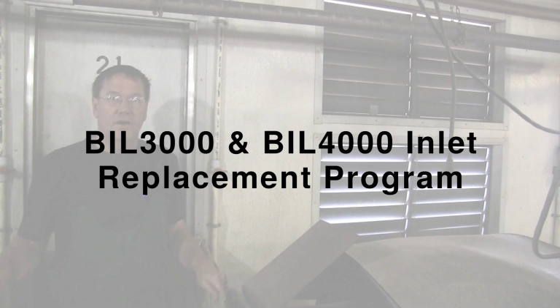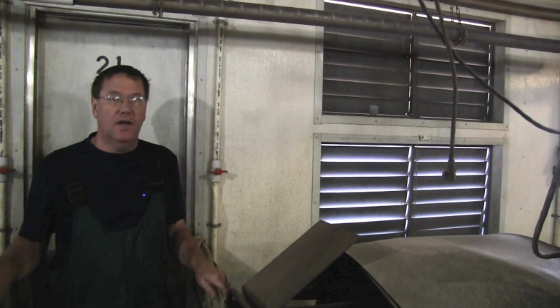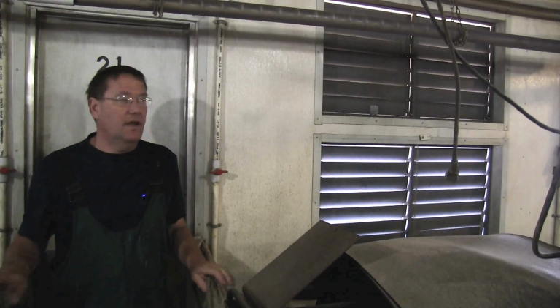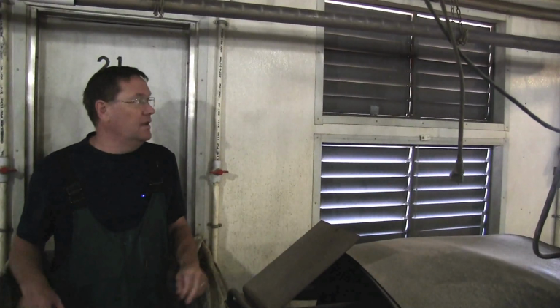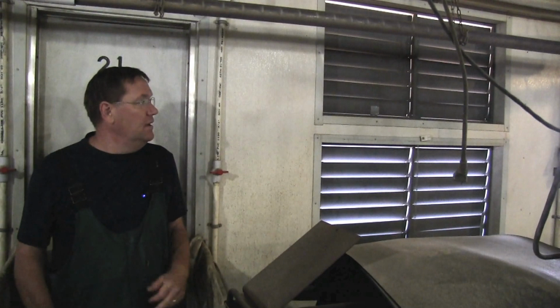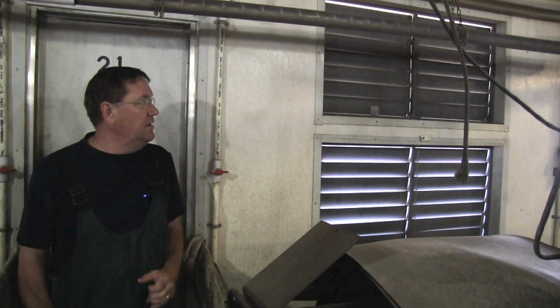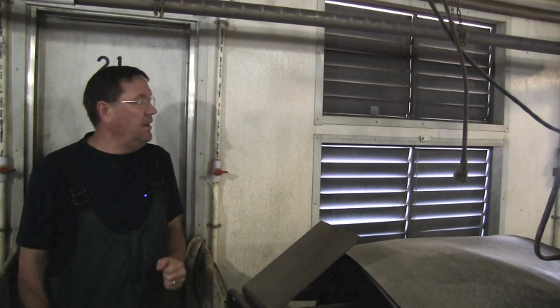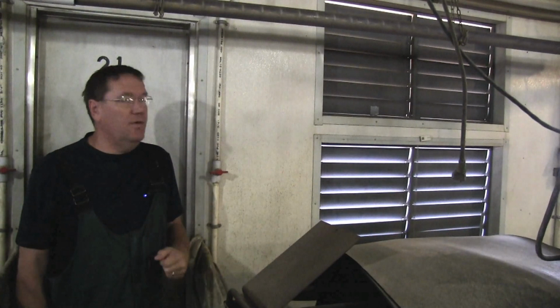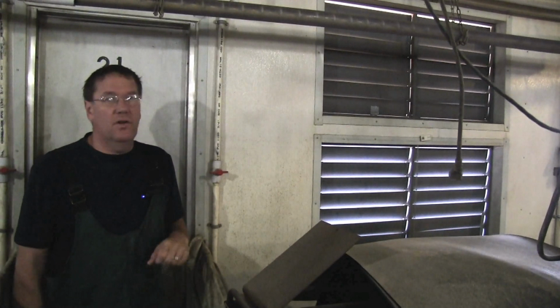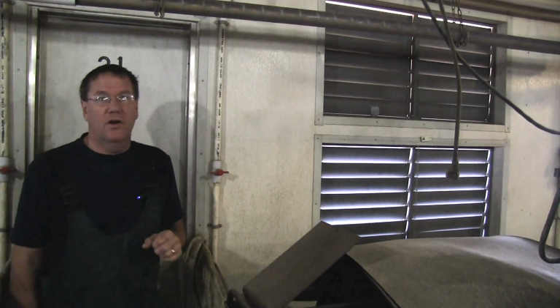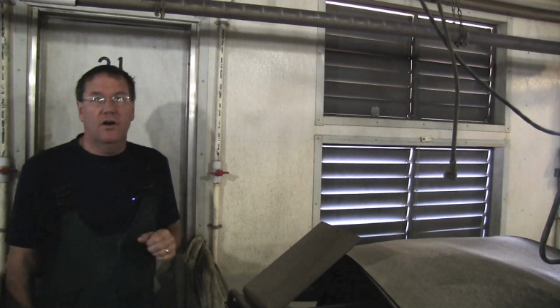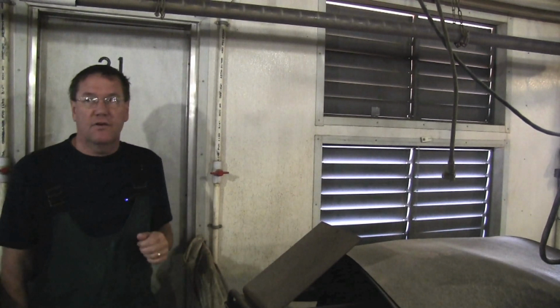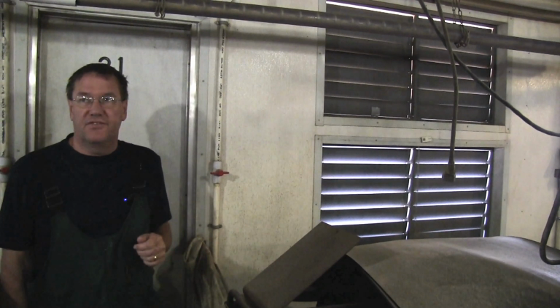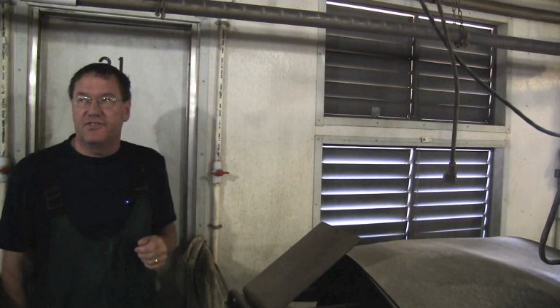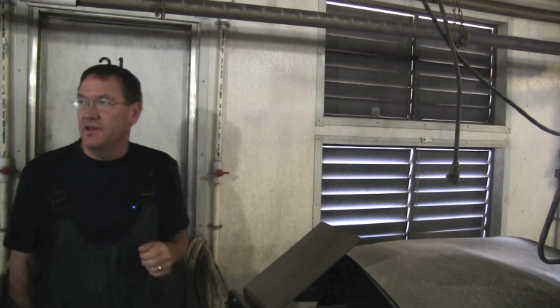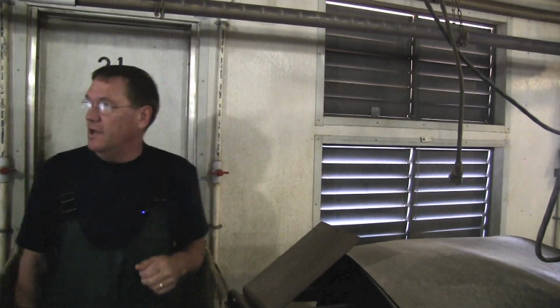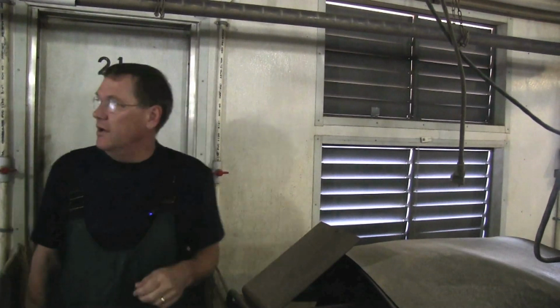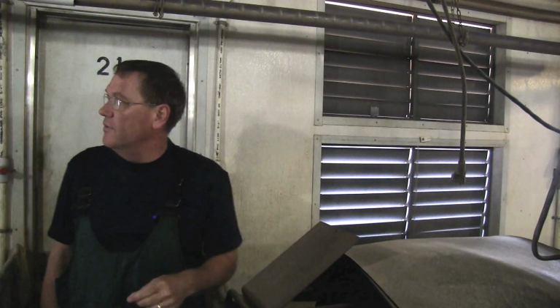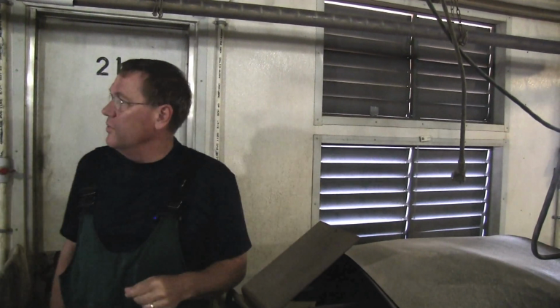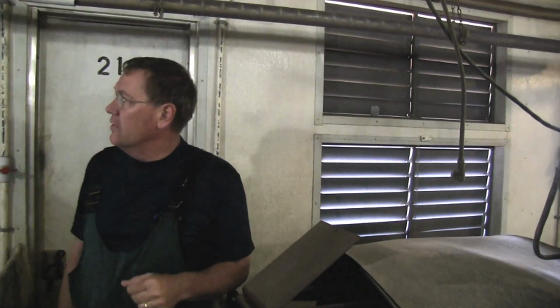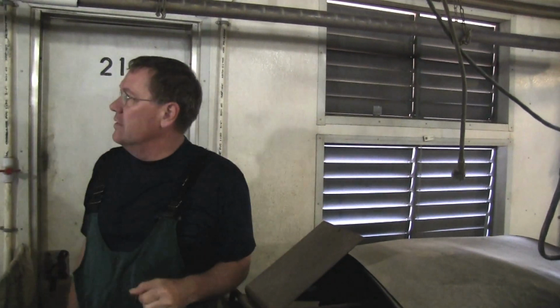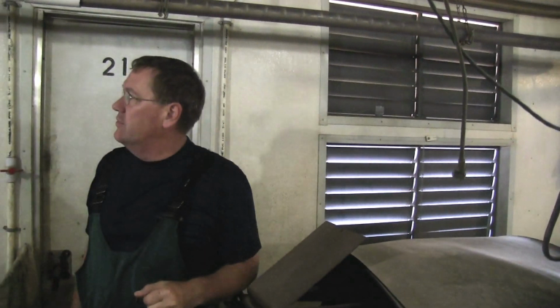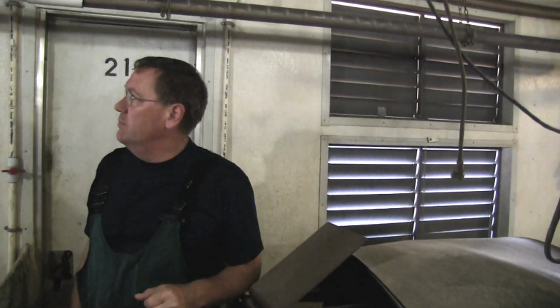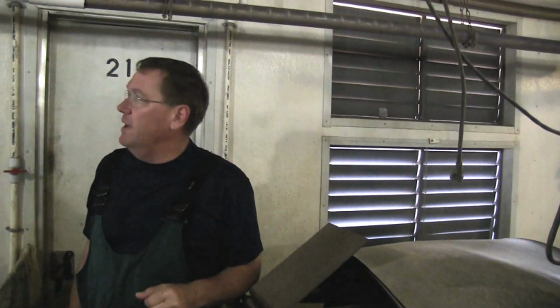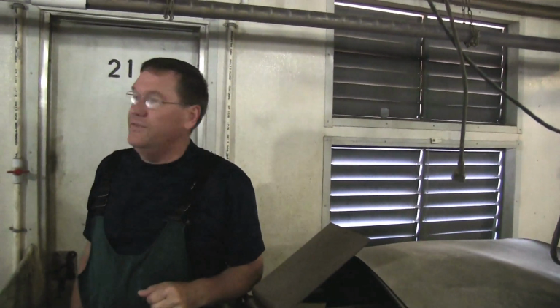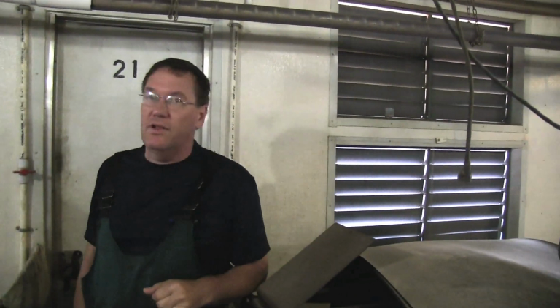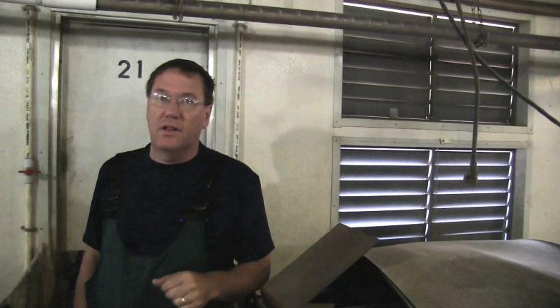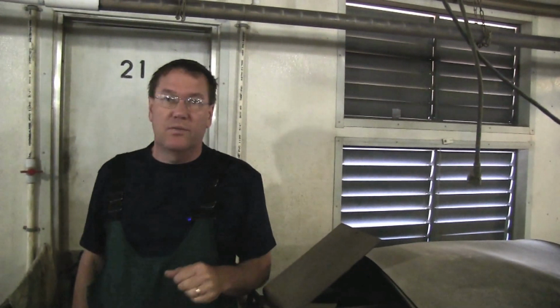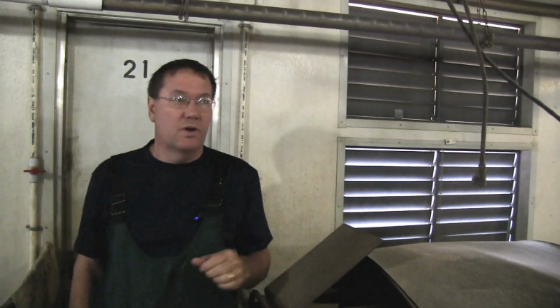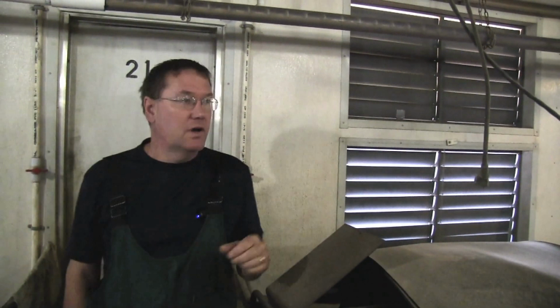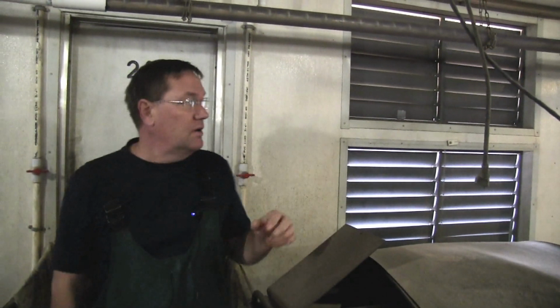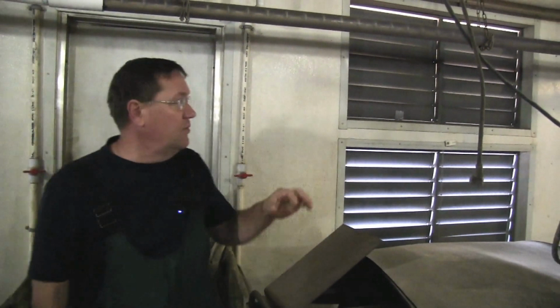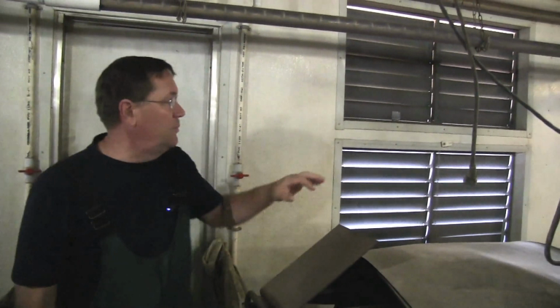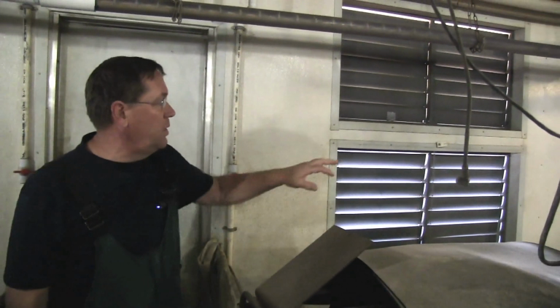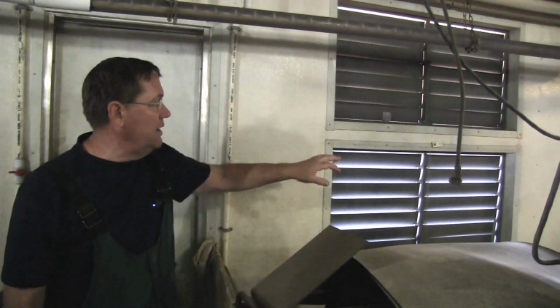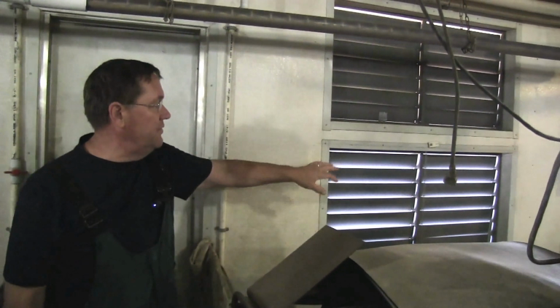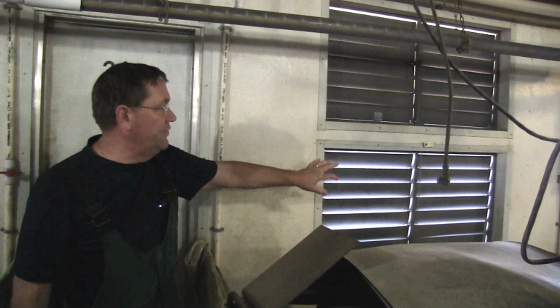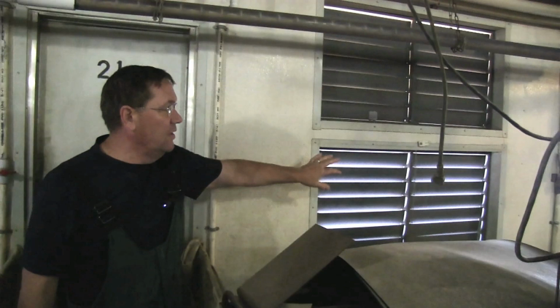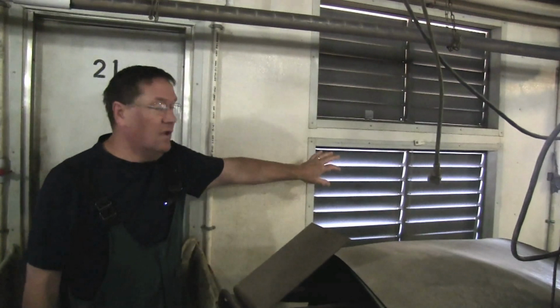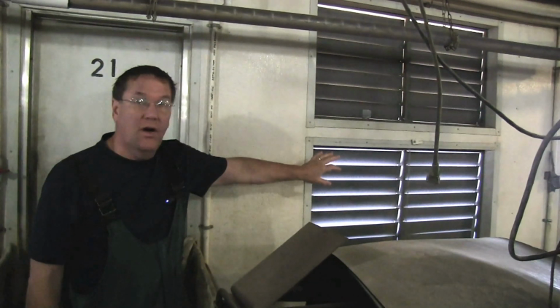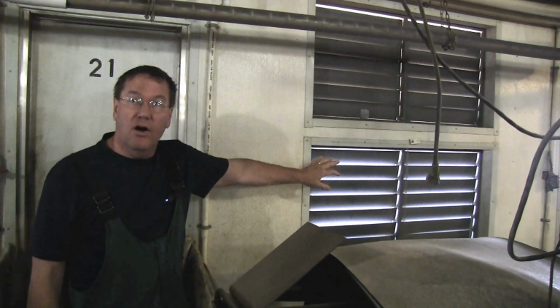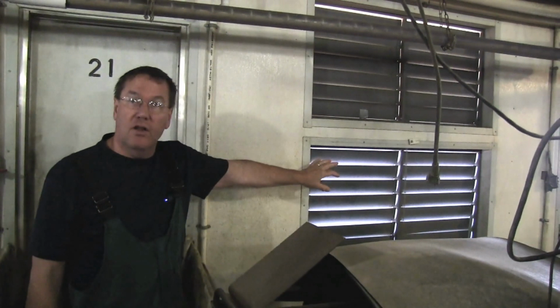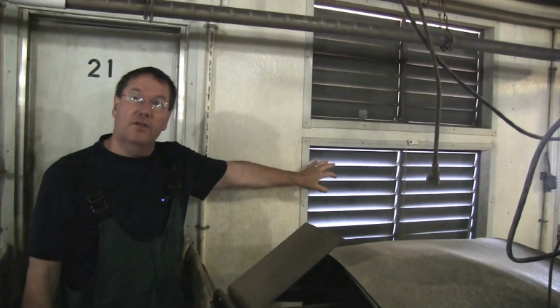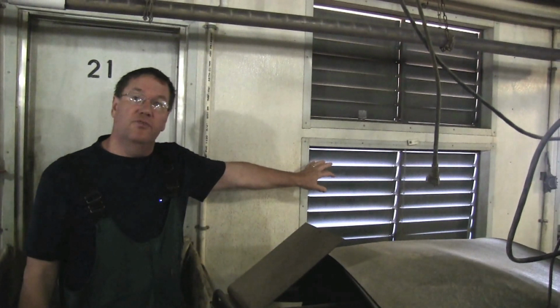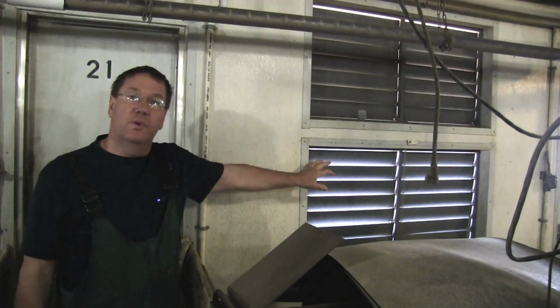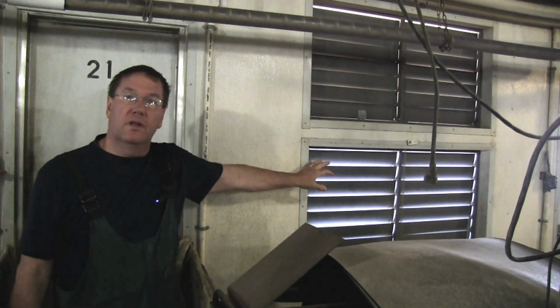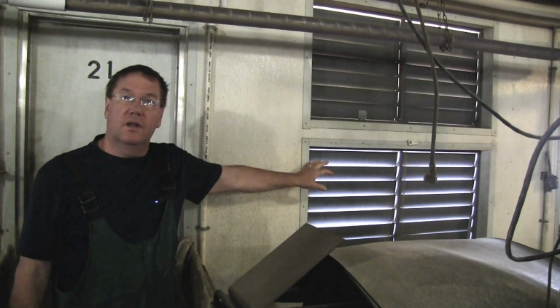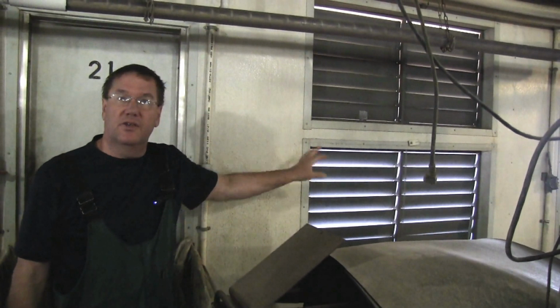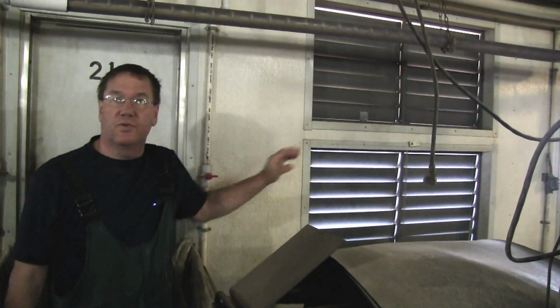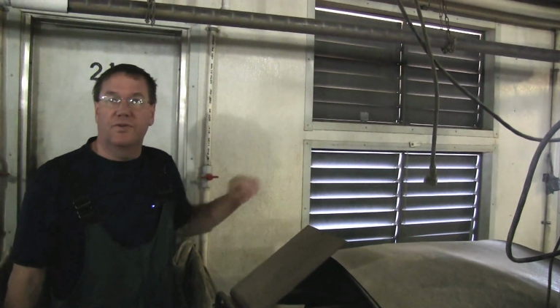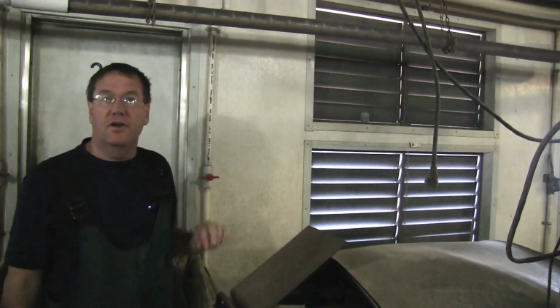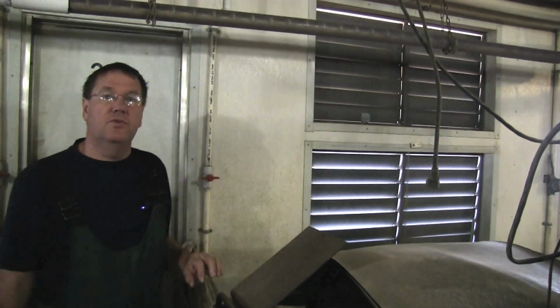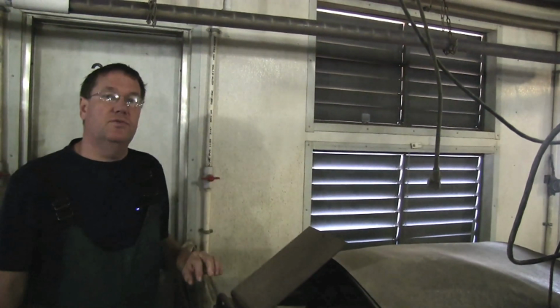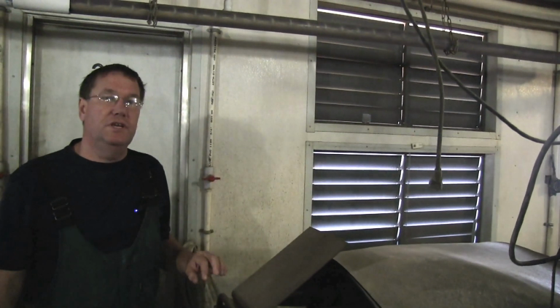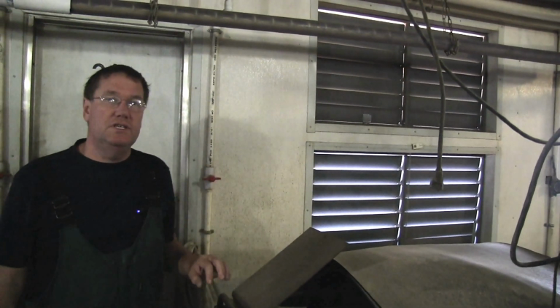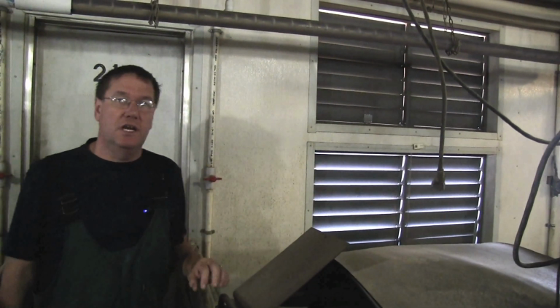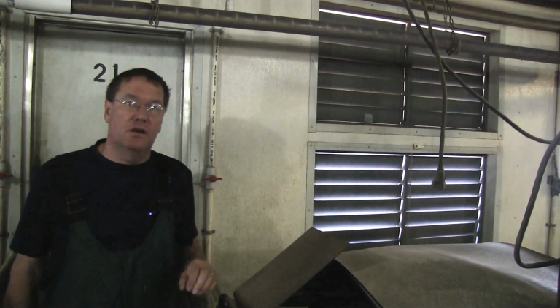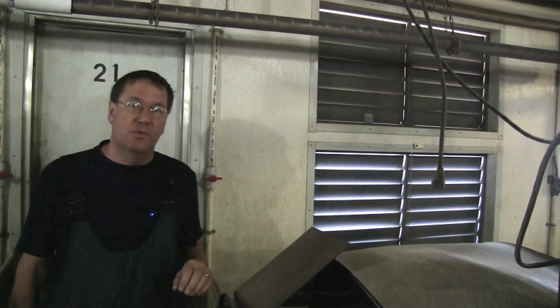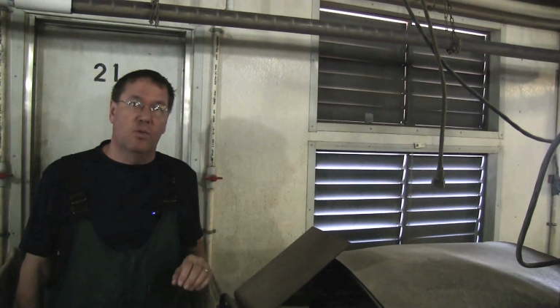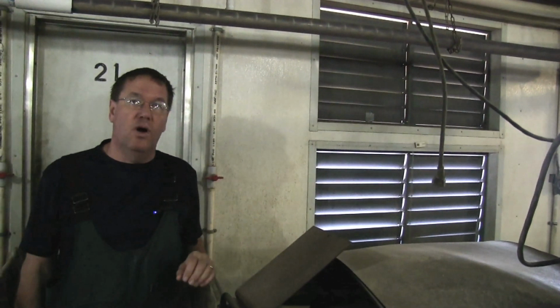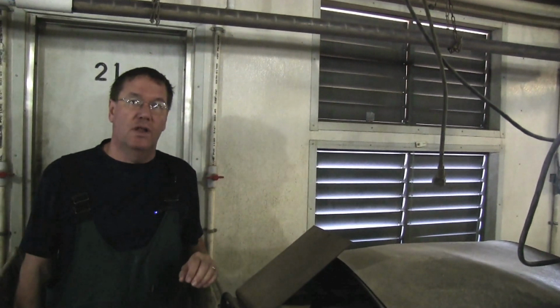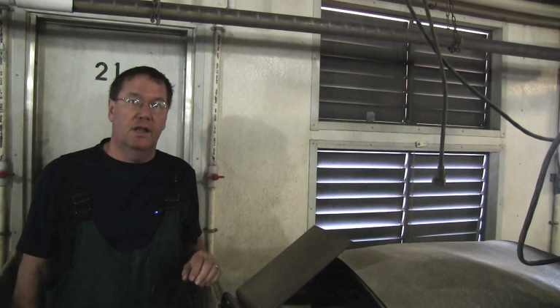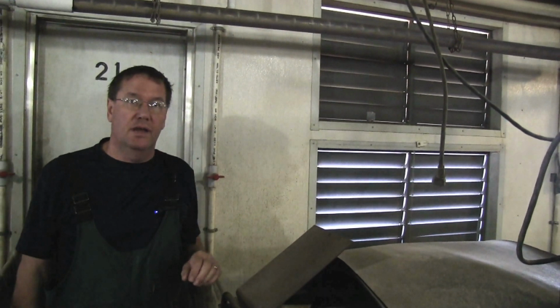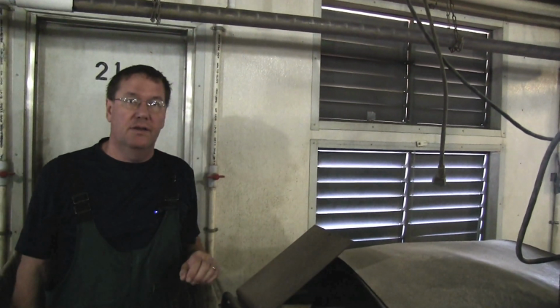Today we're at a hog facility and we're going to replace all of these bill inlets with our new TJW wall inlet.